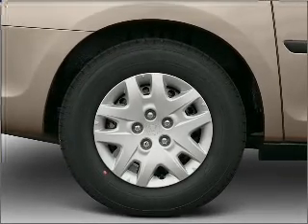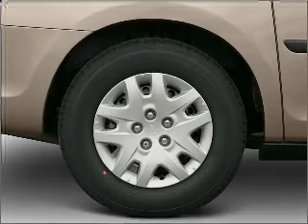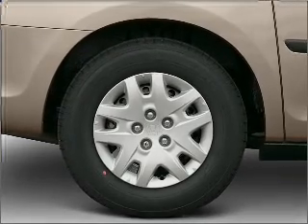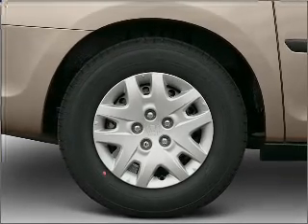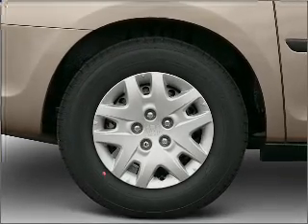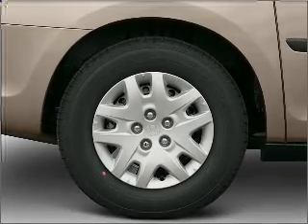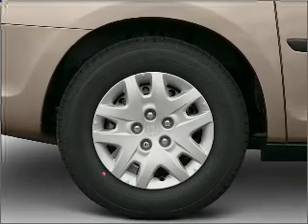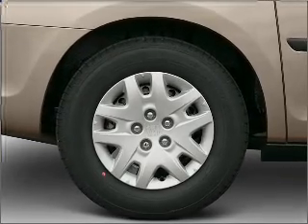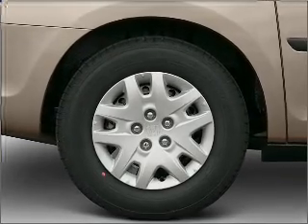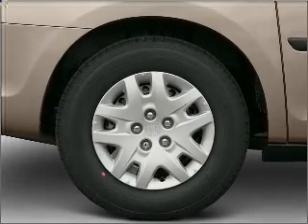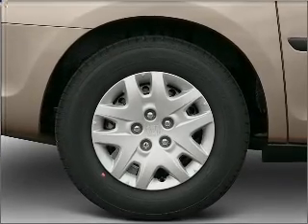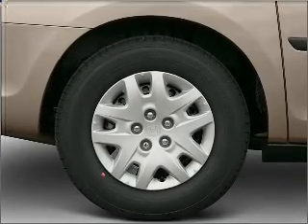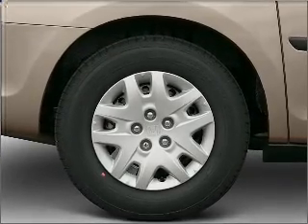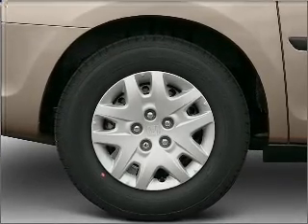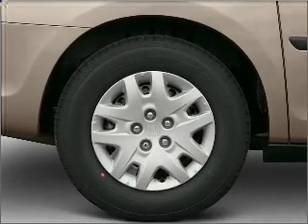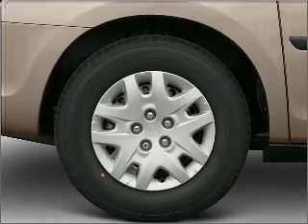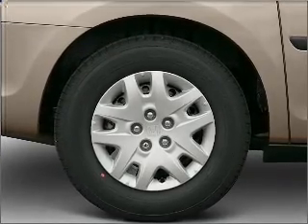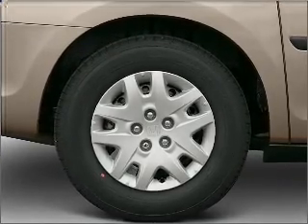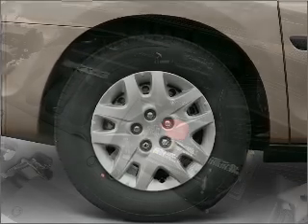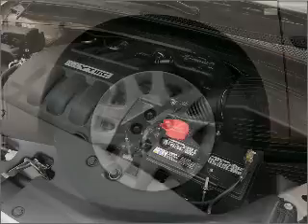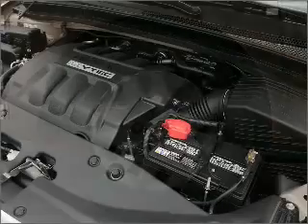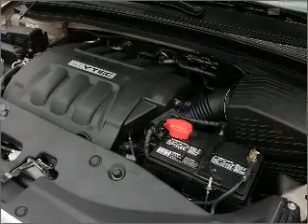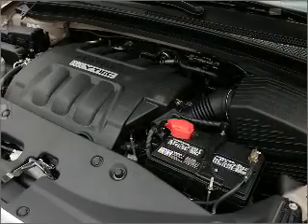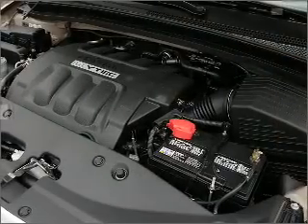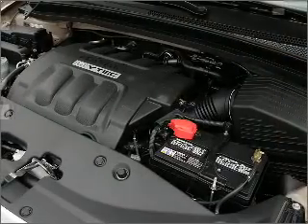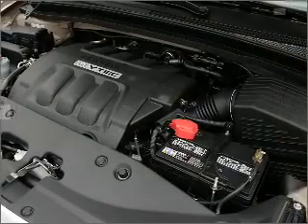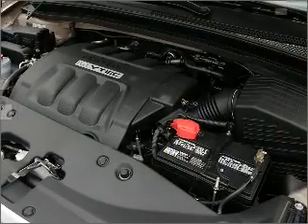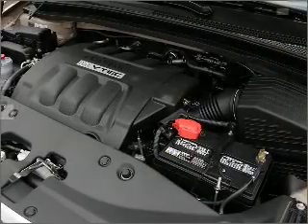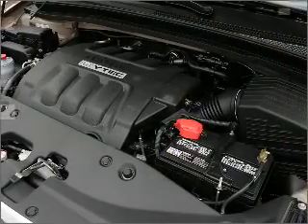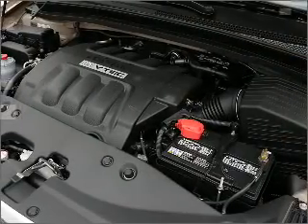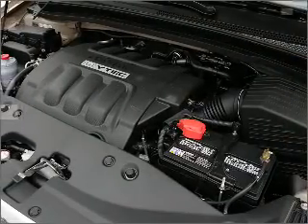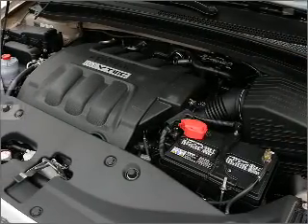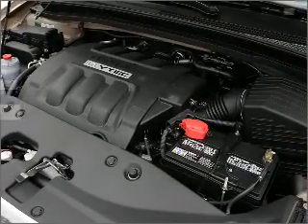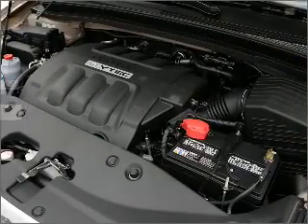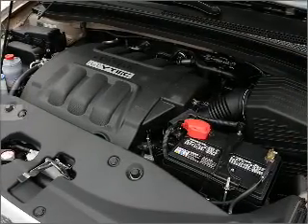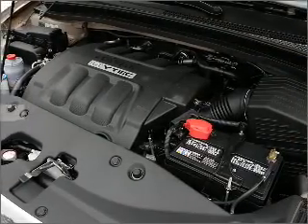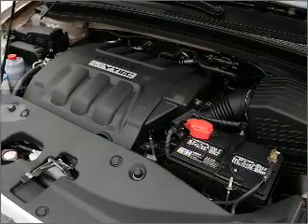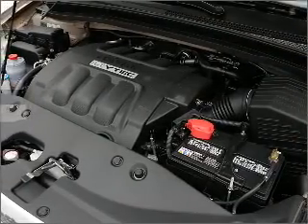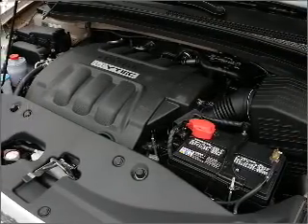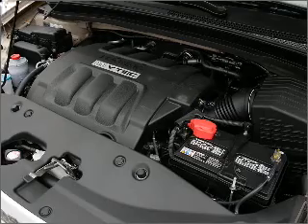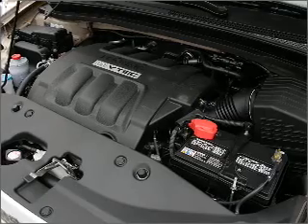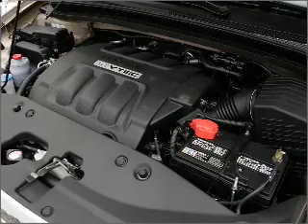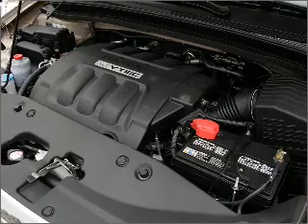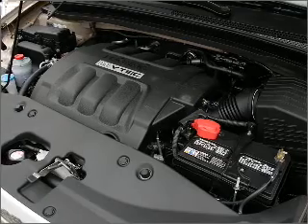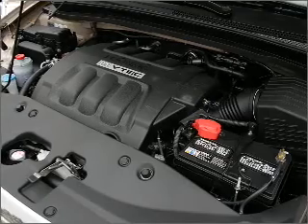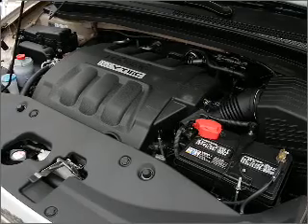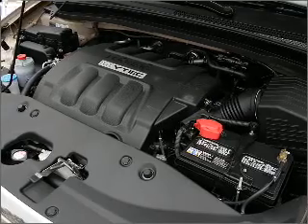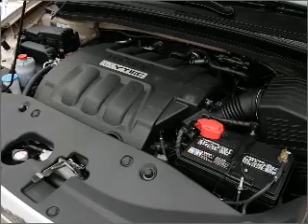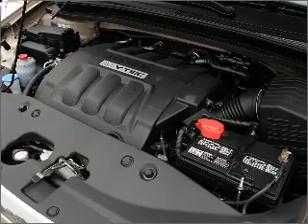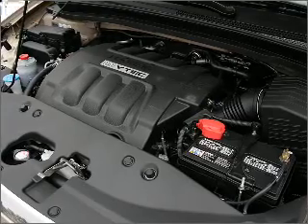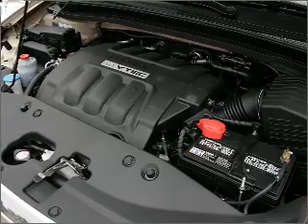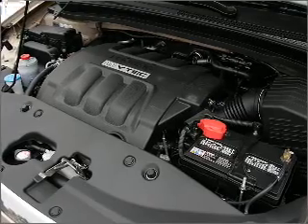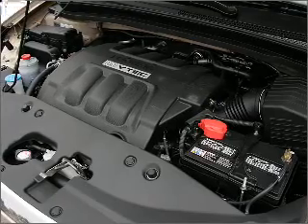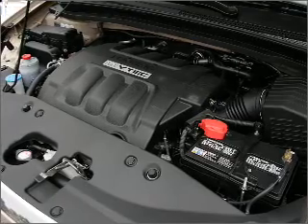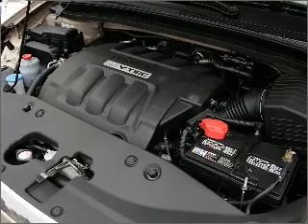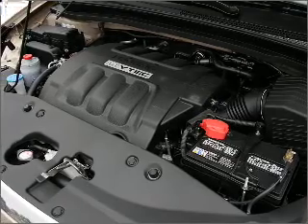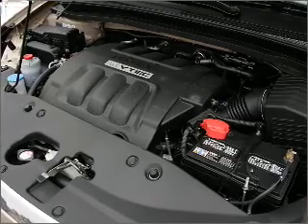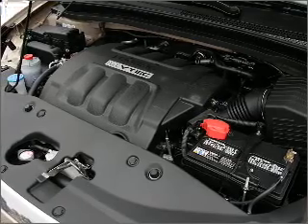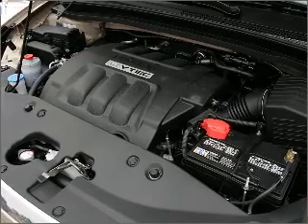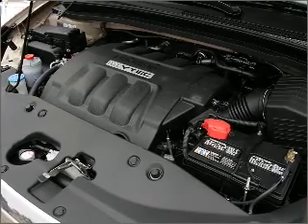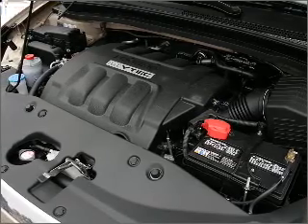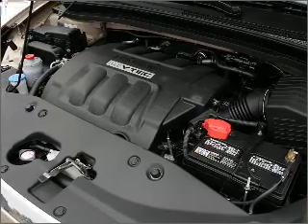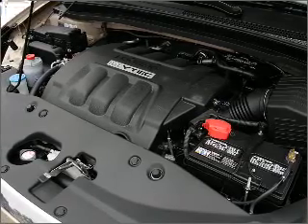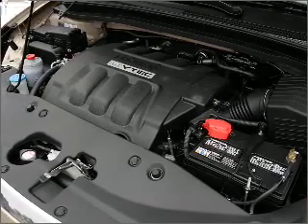Indulge in the comfort of heated seats and enjoy the comfort of dual temperature controls. Let the sun shine in with a sunroof.